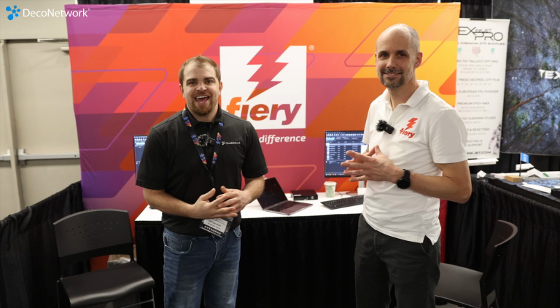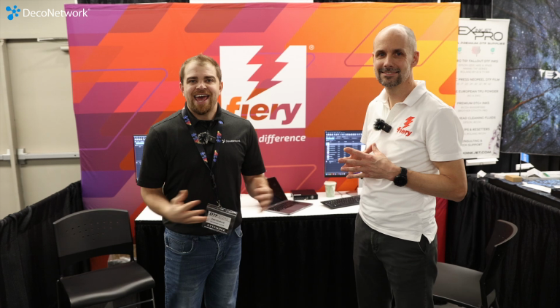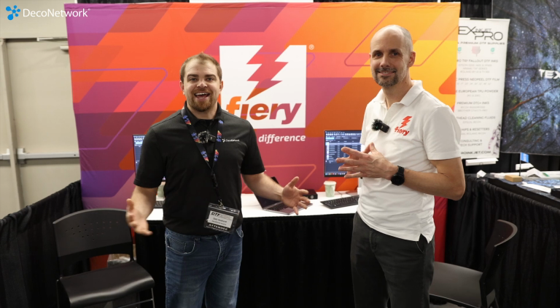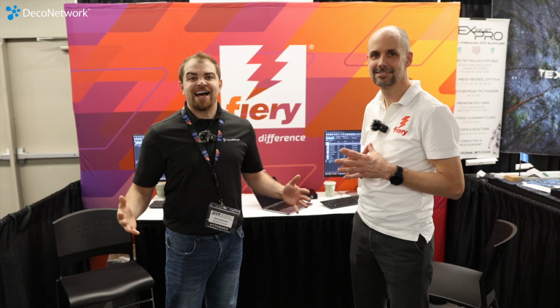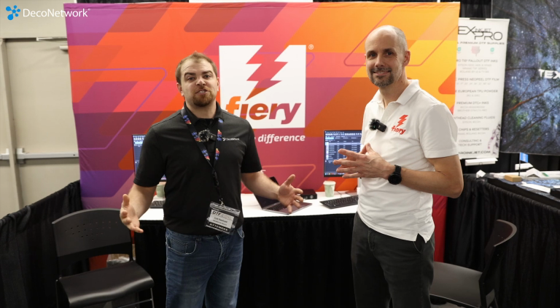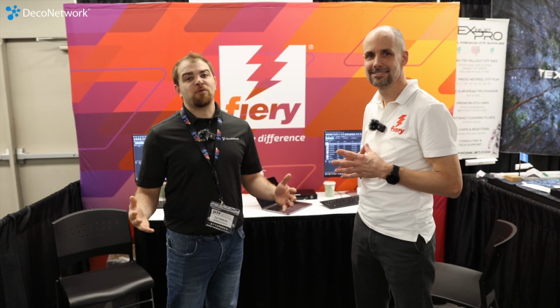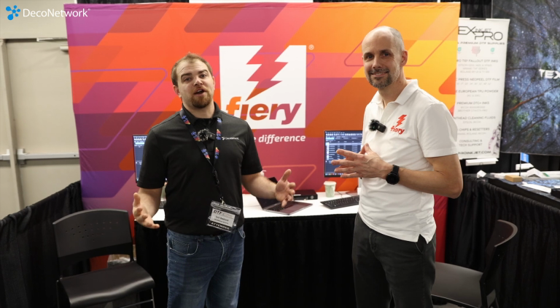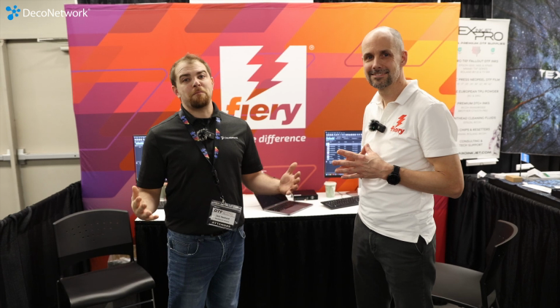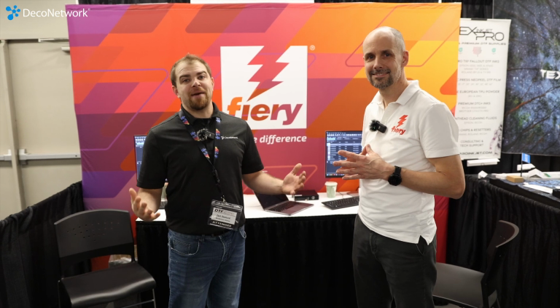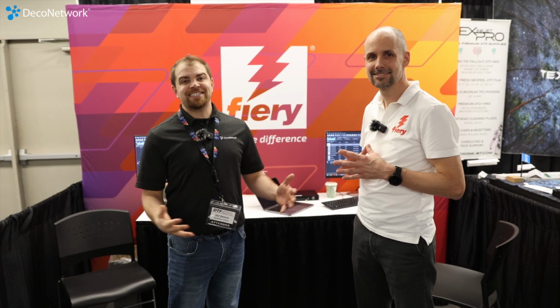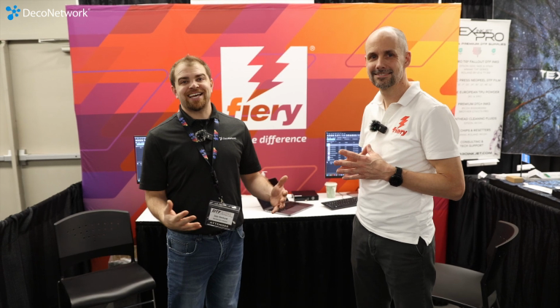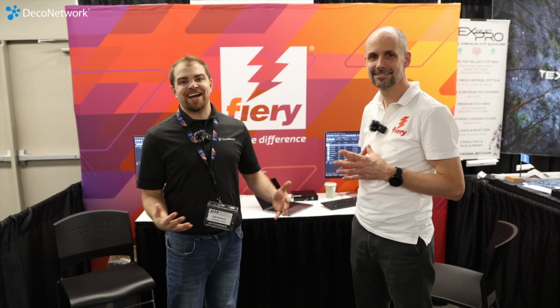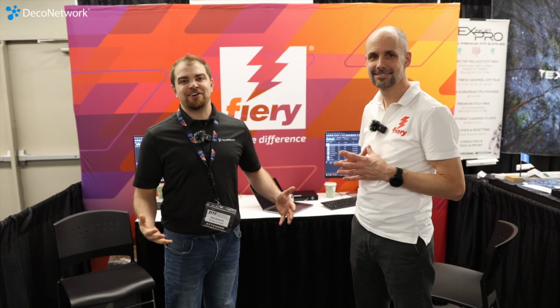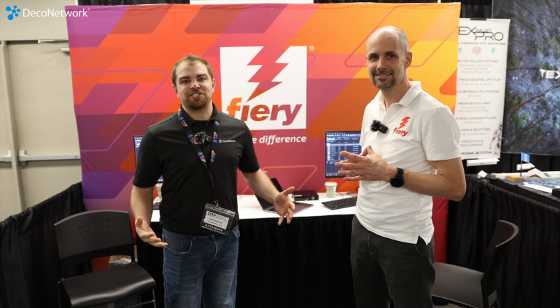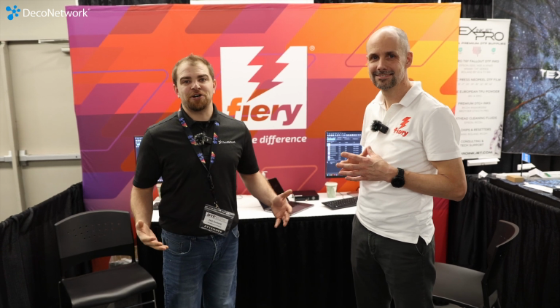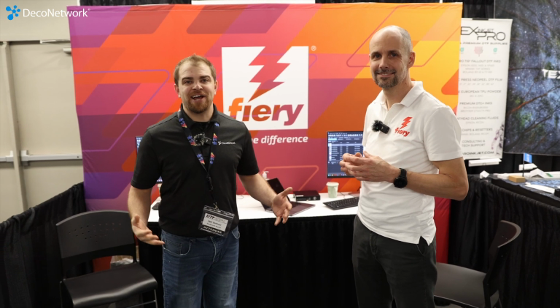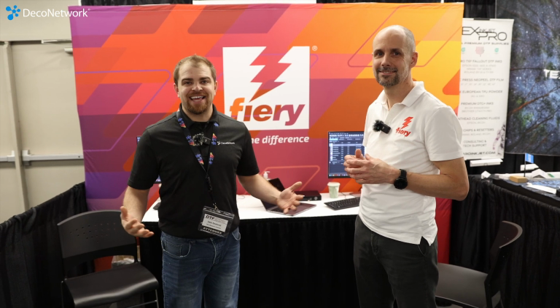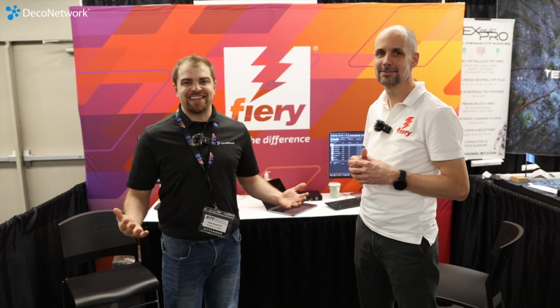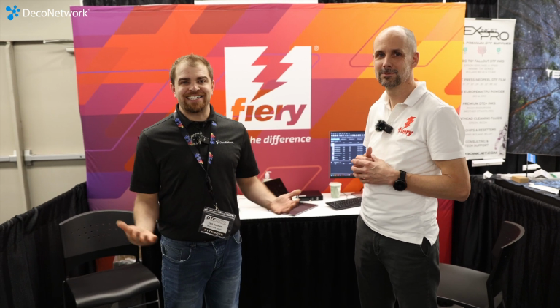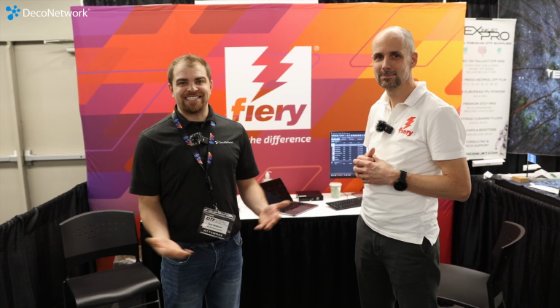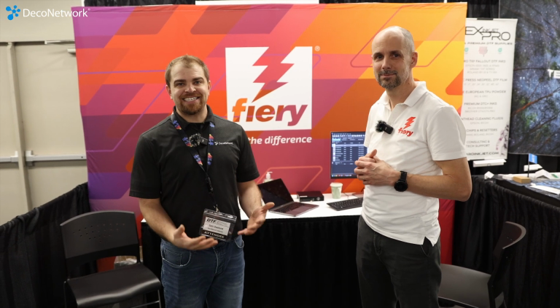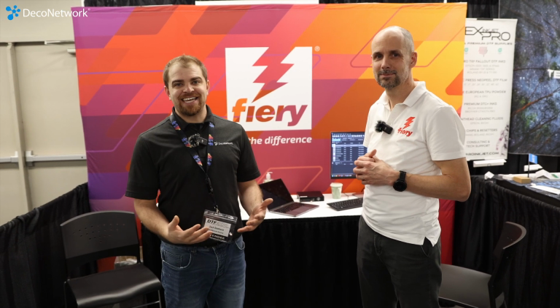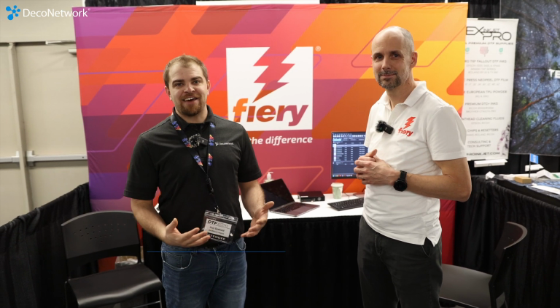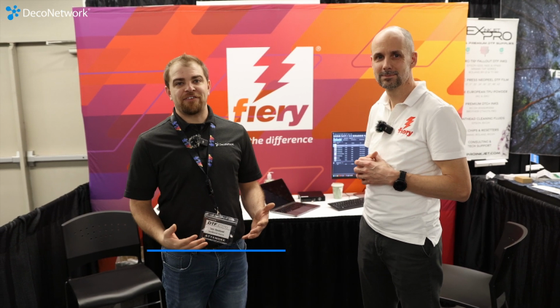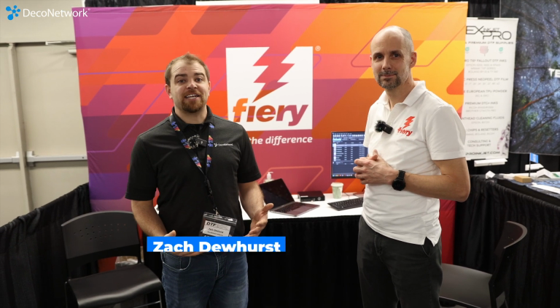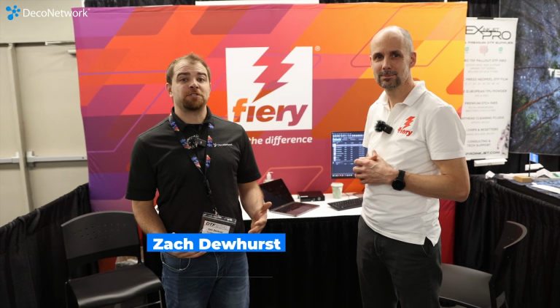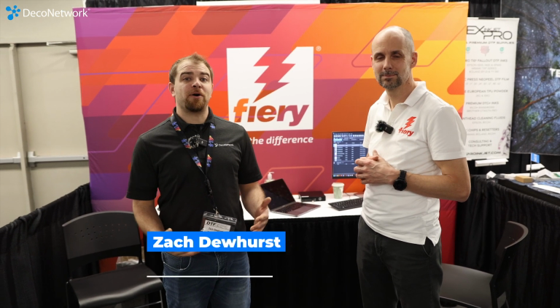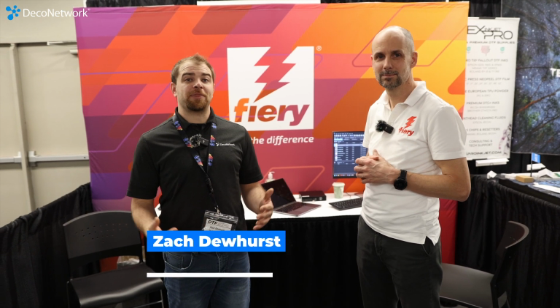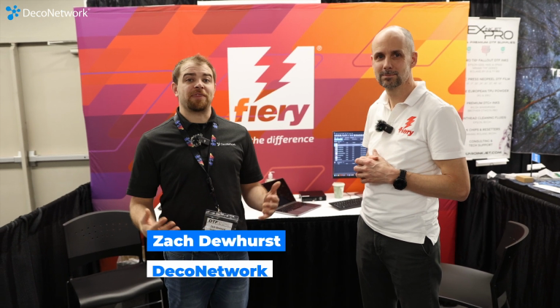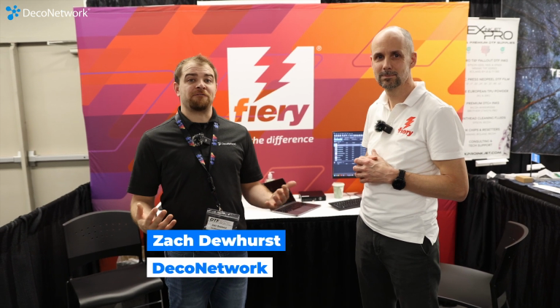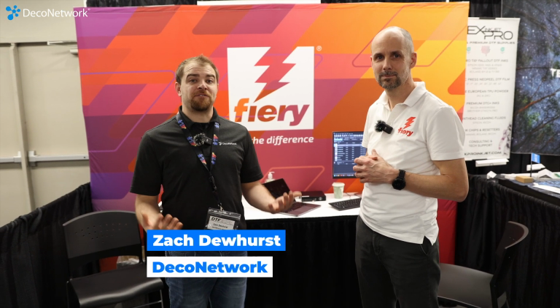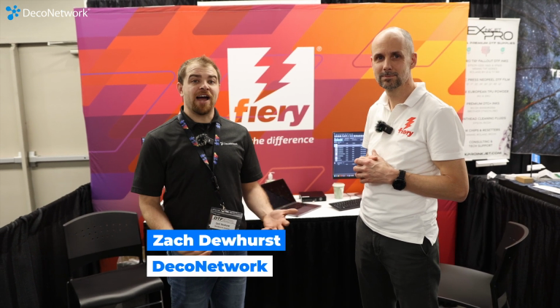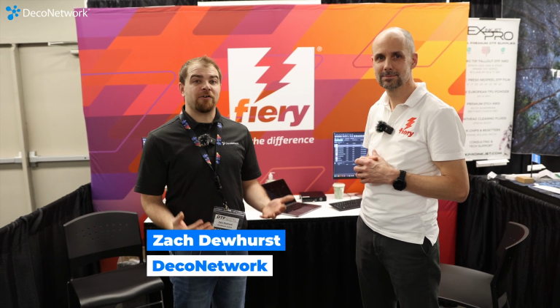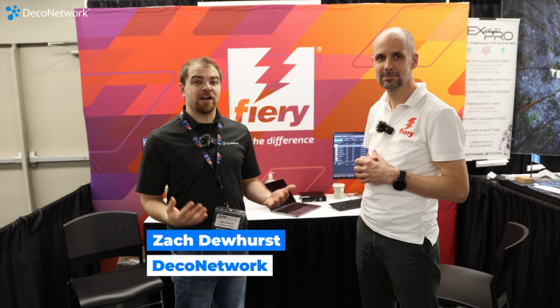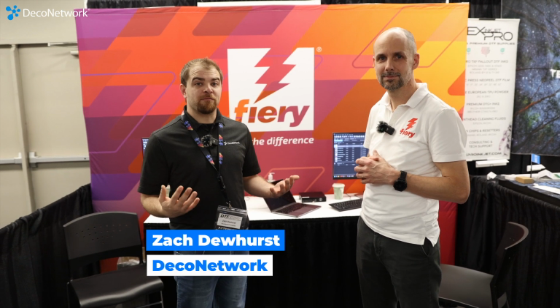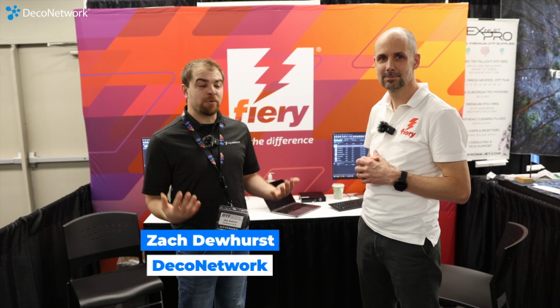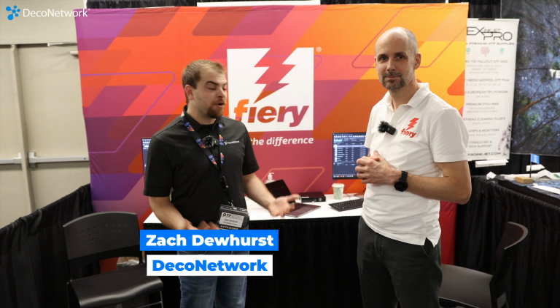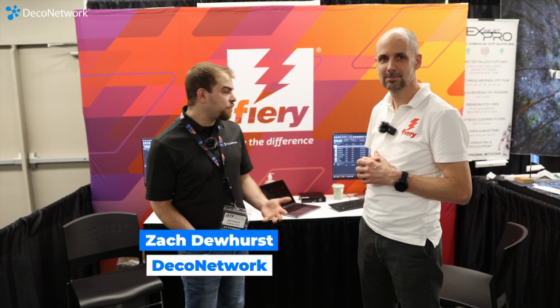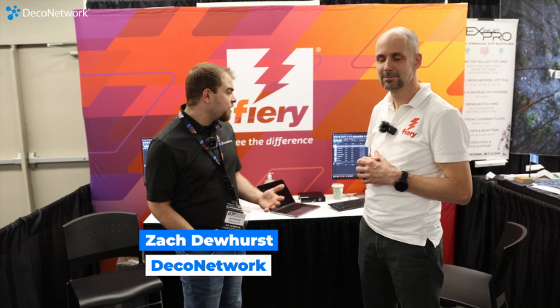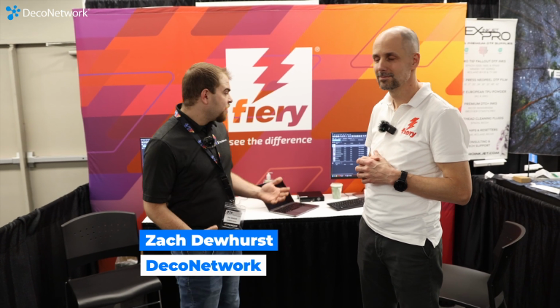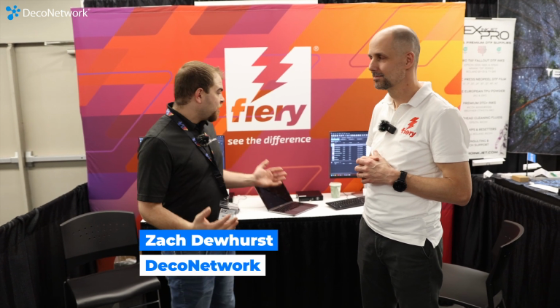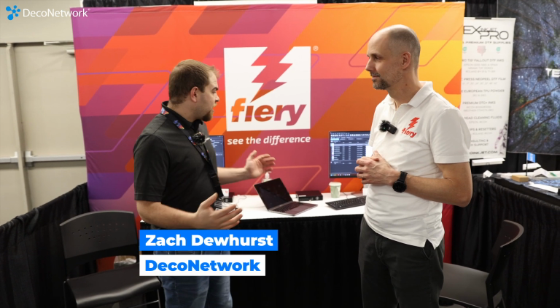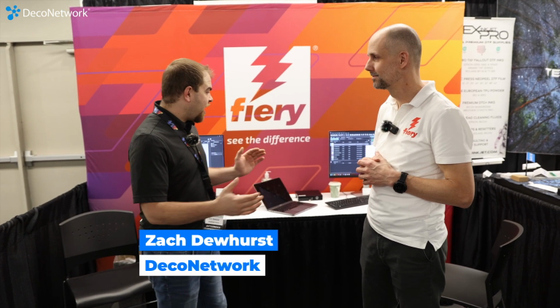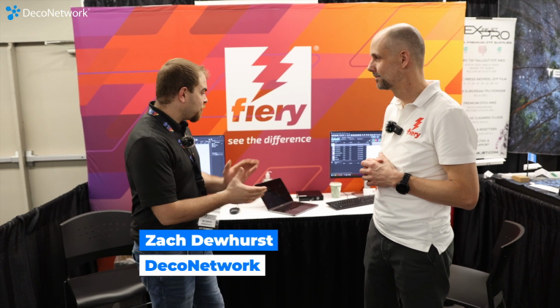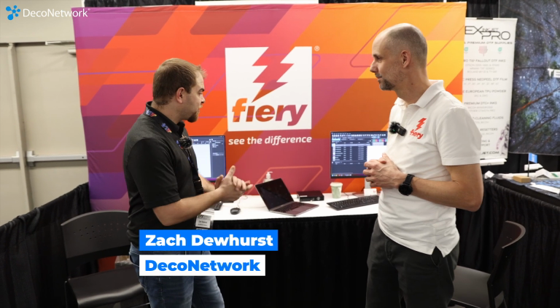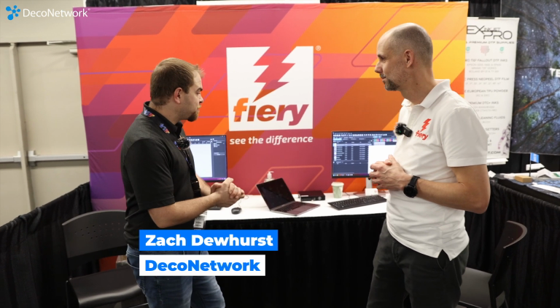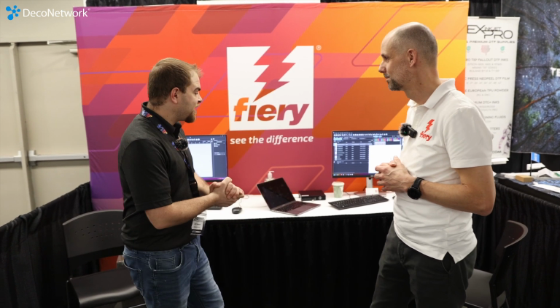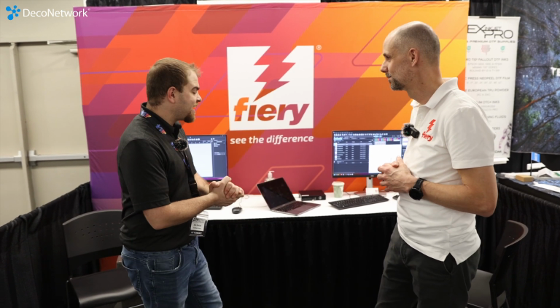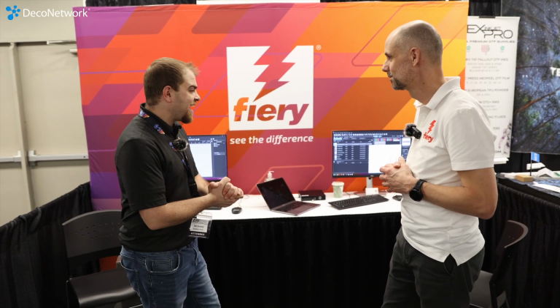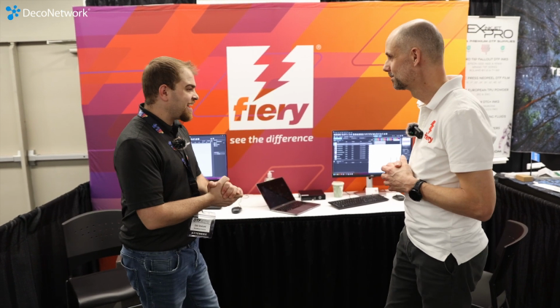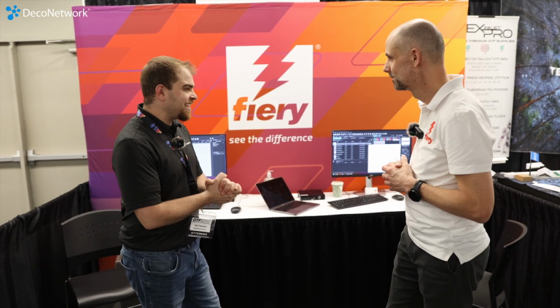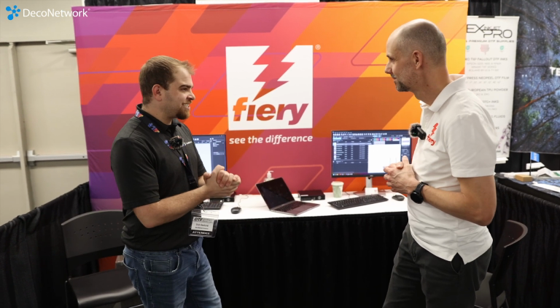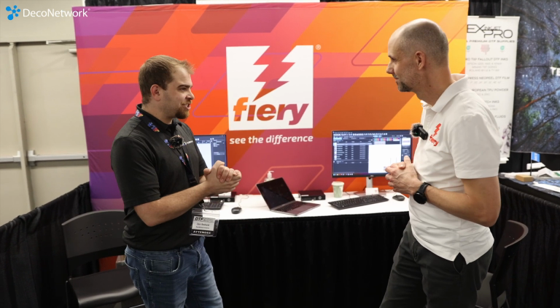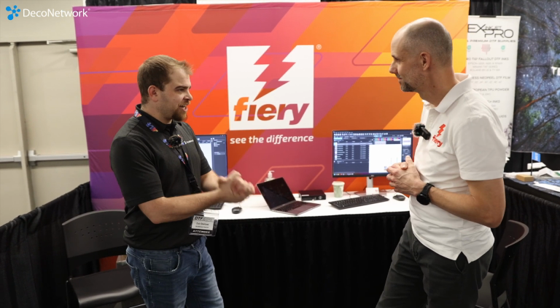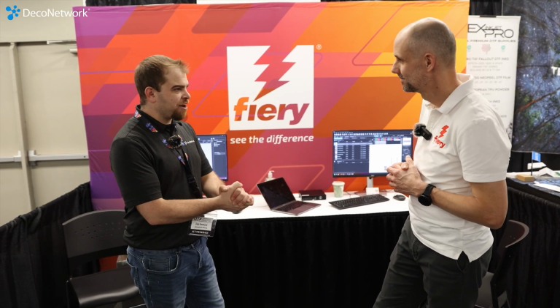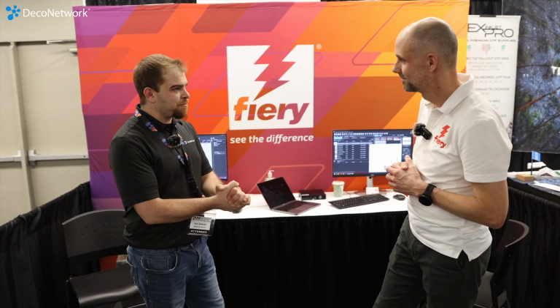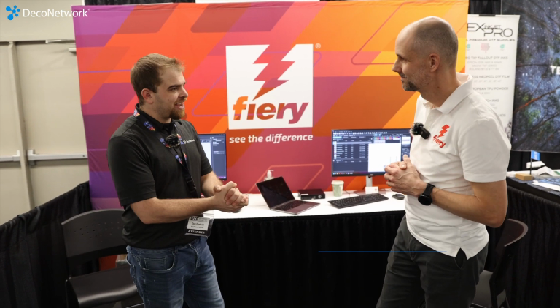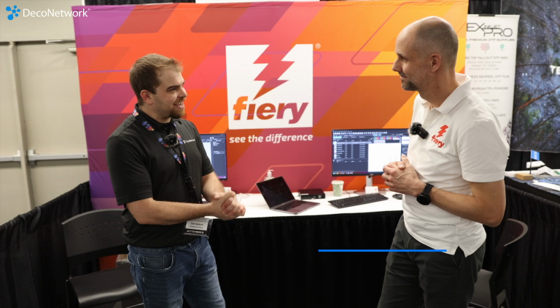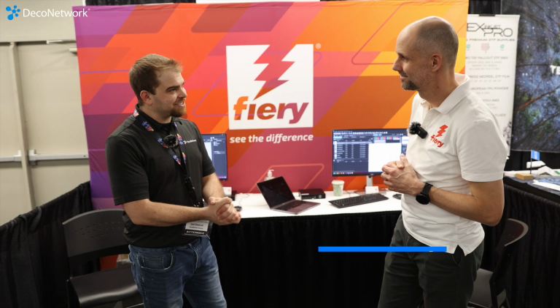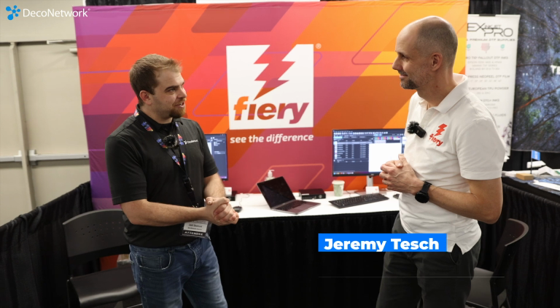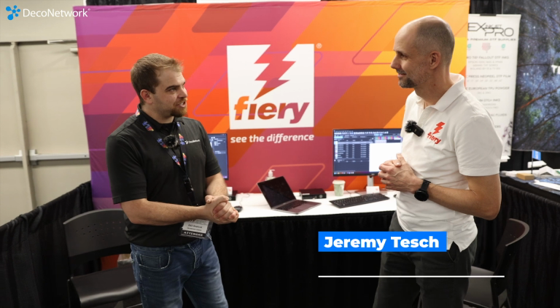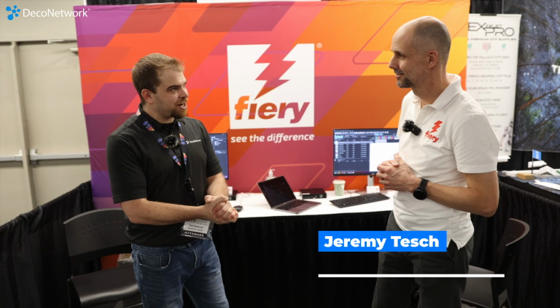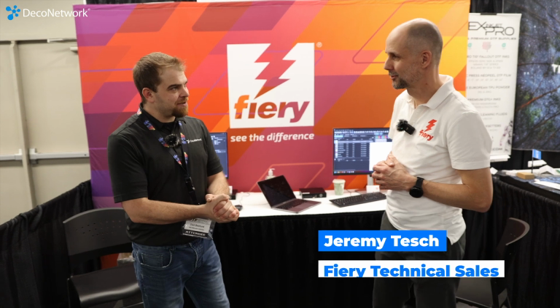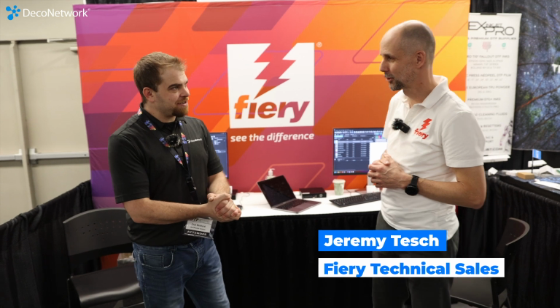Hey guys, we're in Mesa, Arizona at the DTF Expo at the Fiery booth. With me today is Jeremy. How's it going, Jeremy?